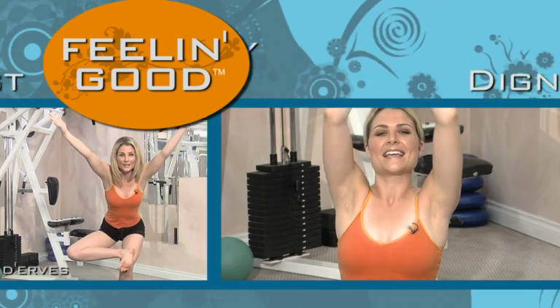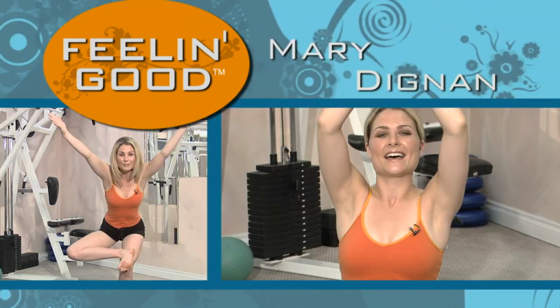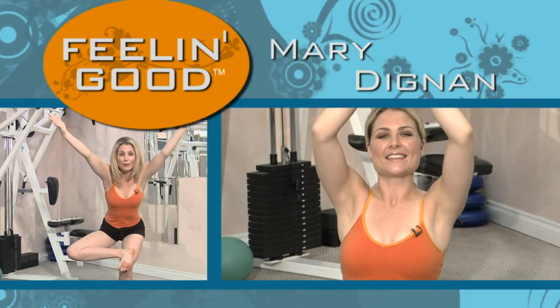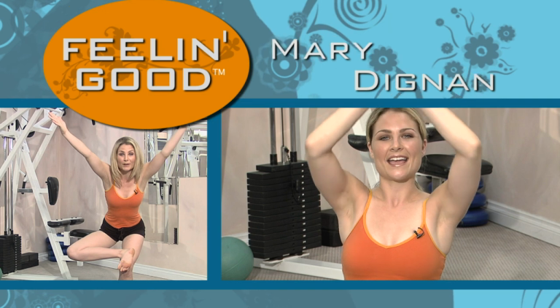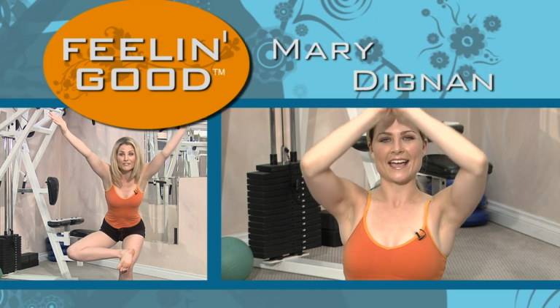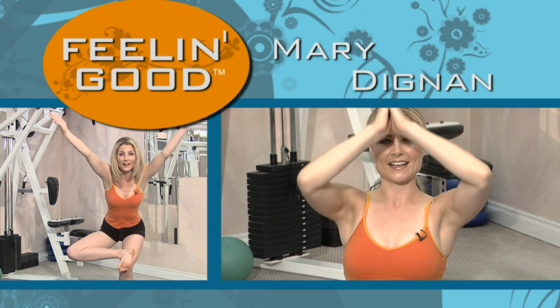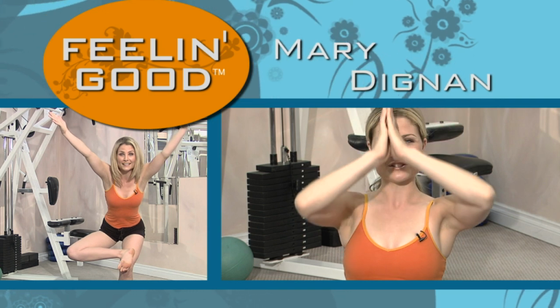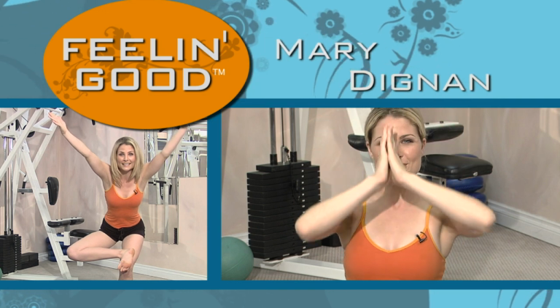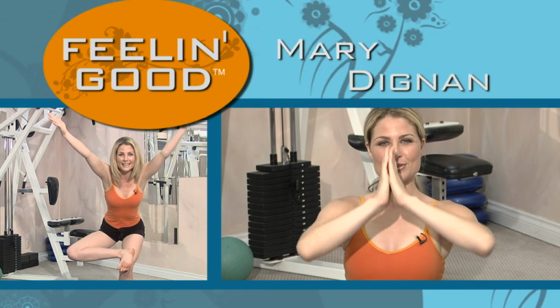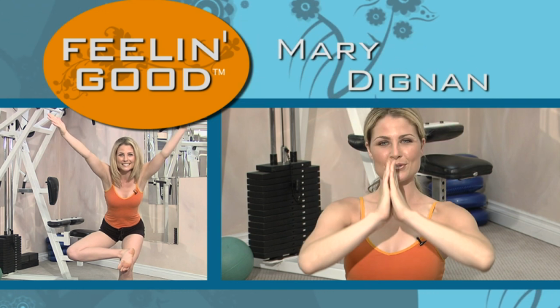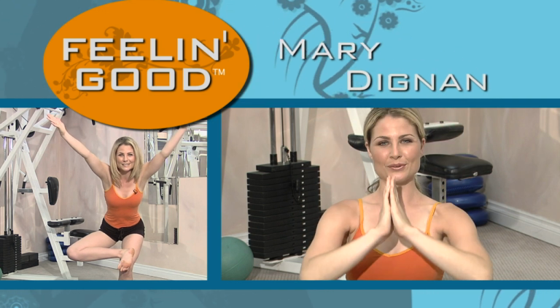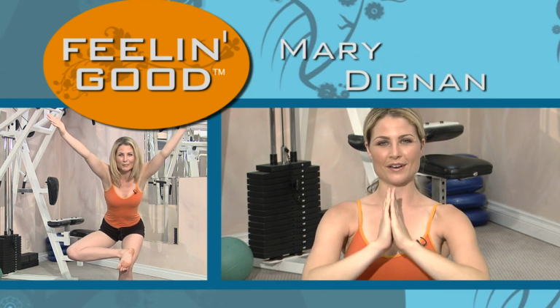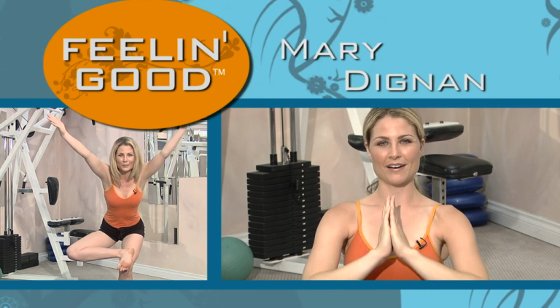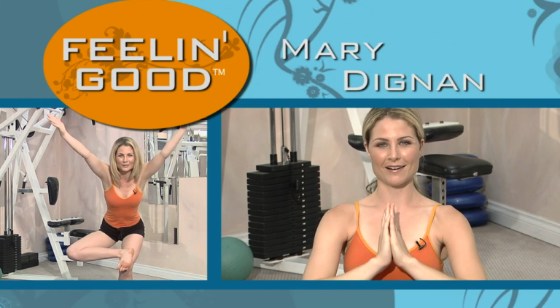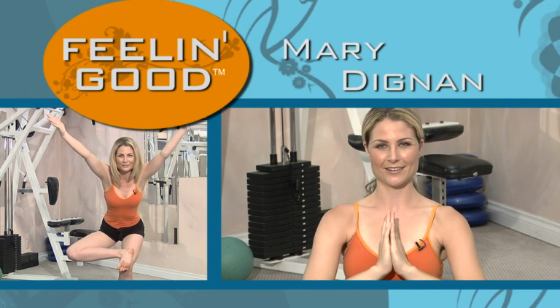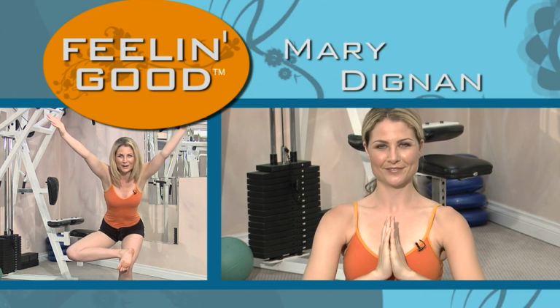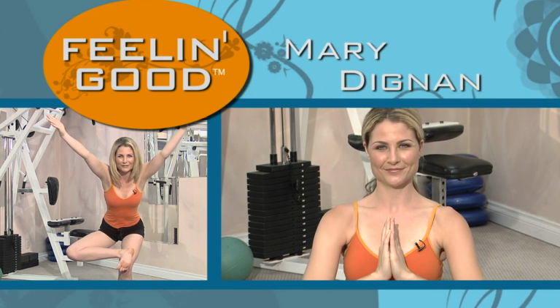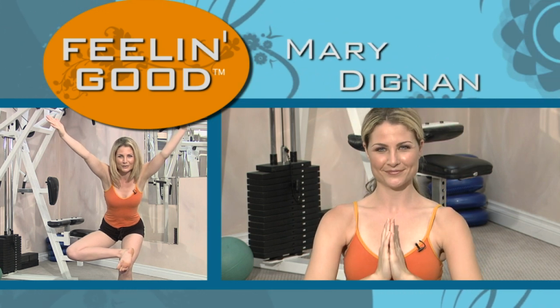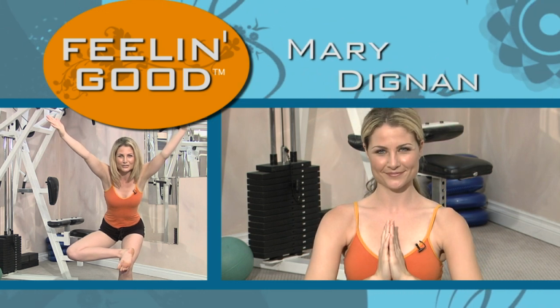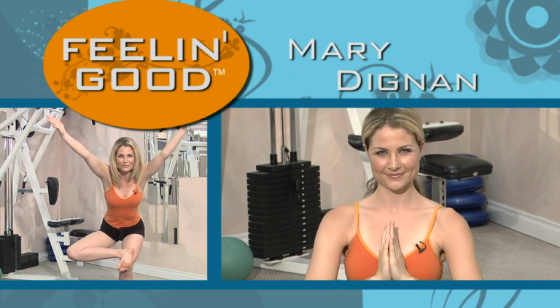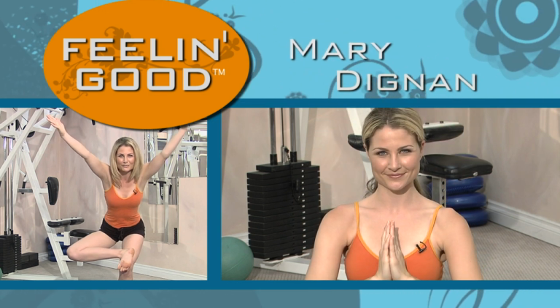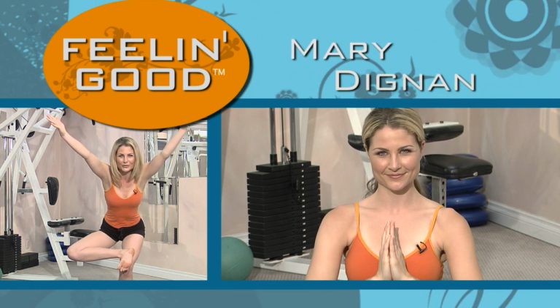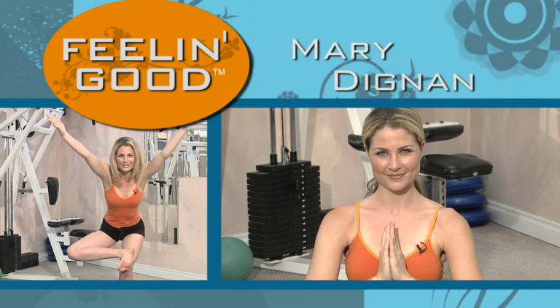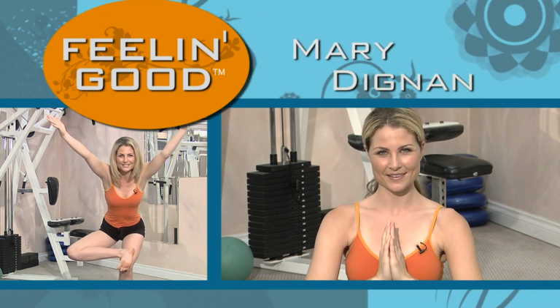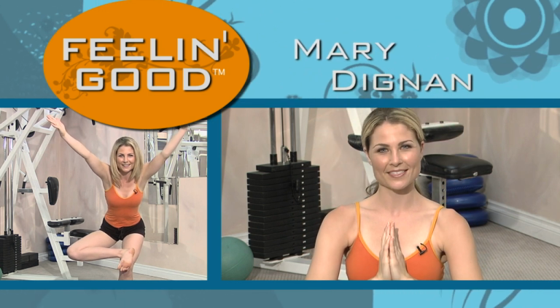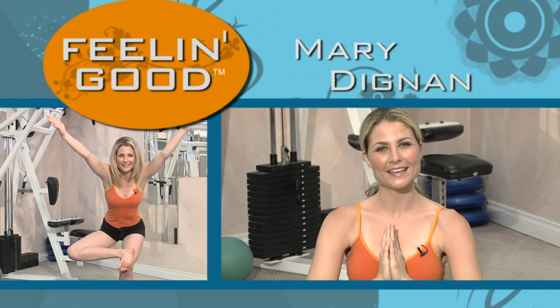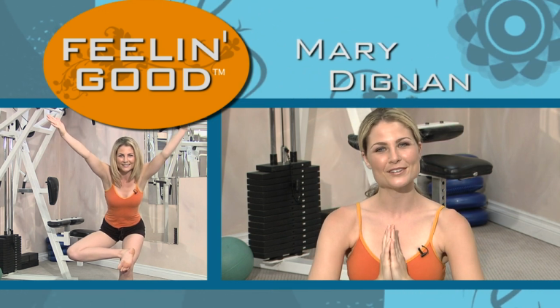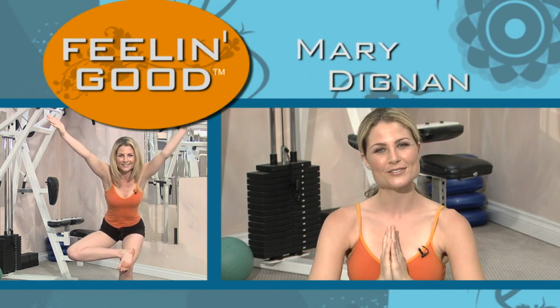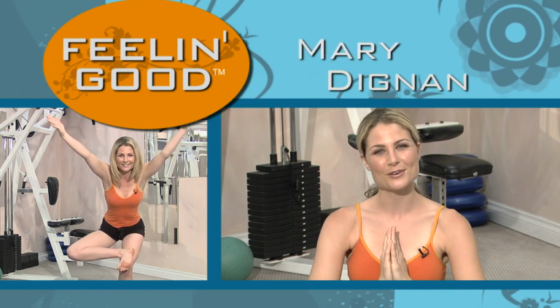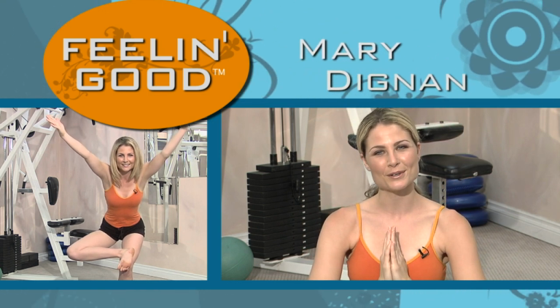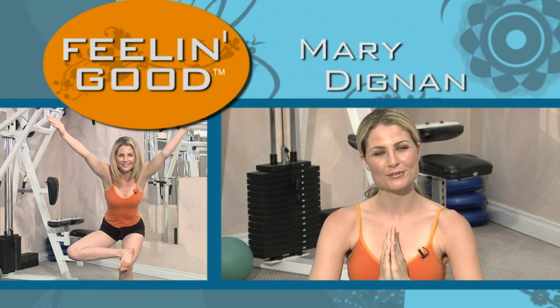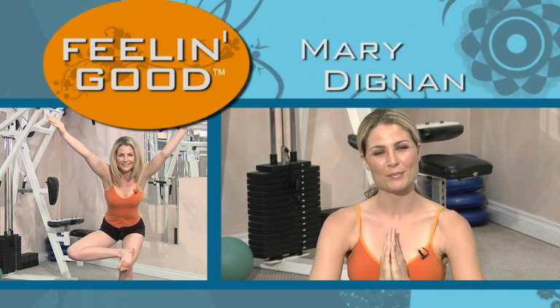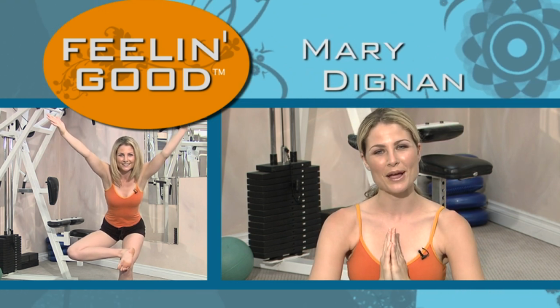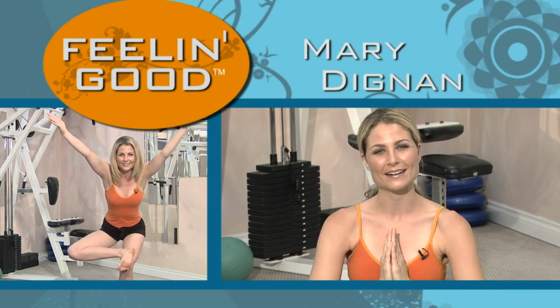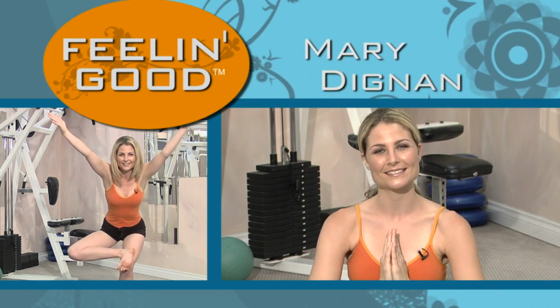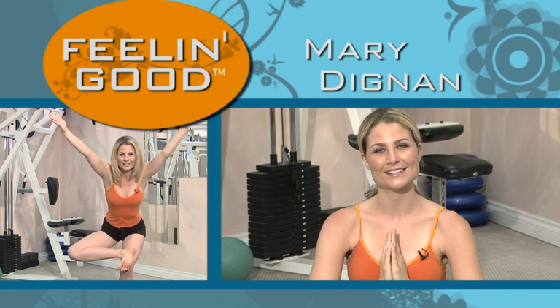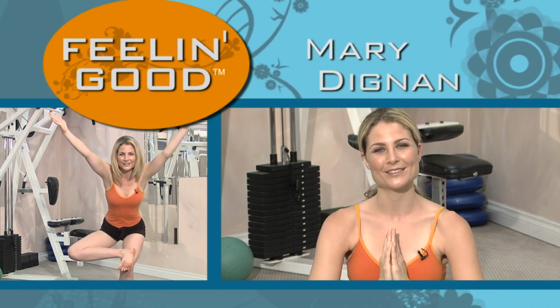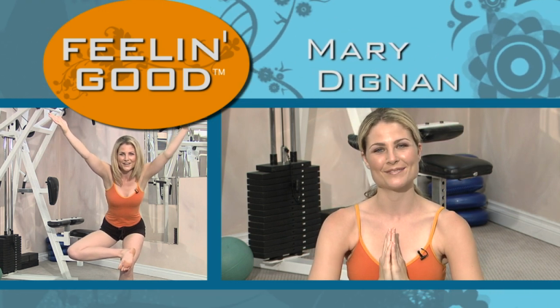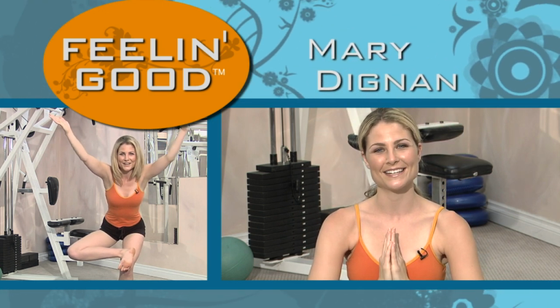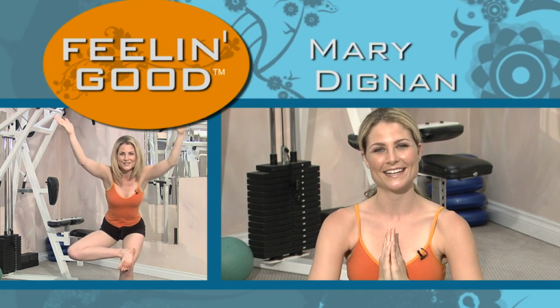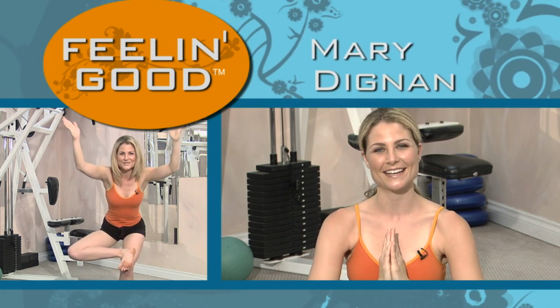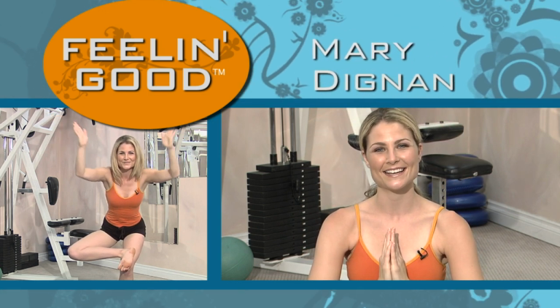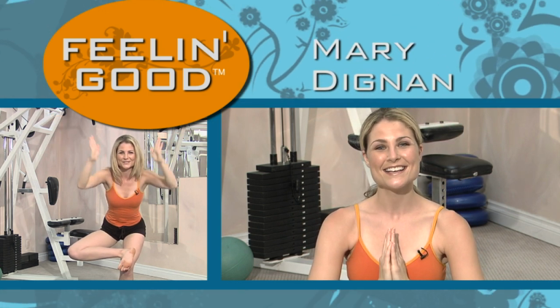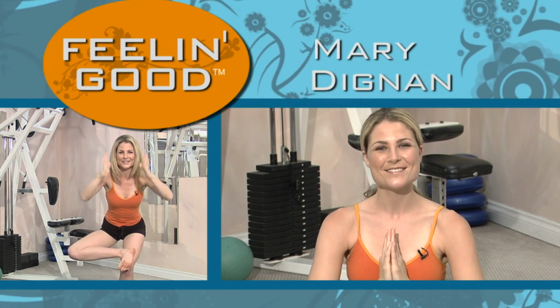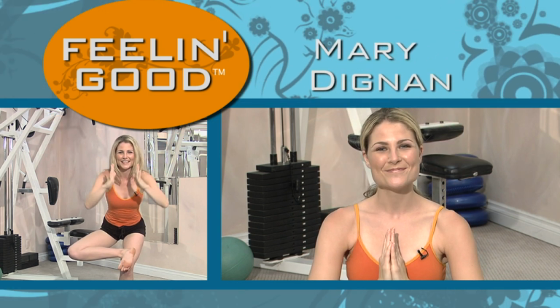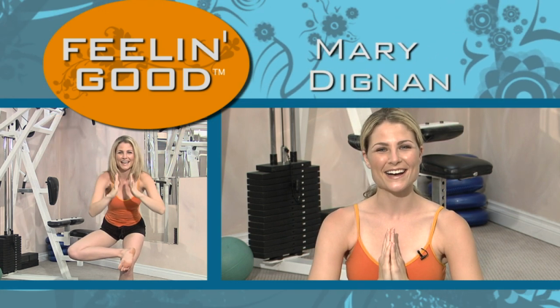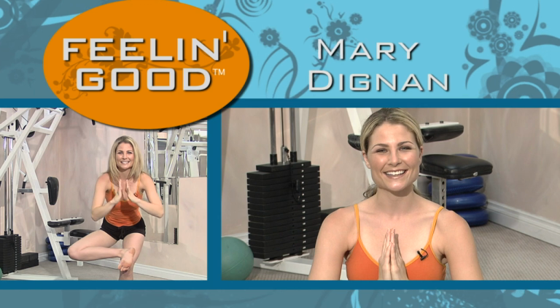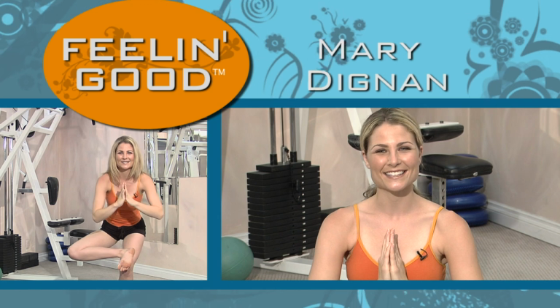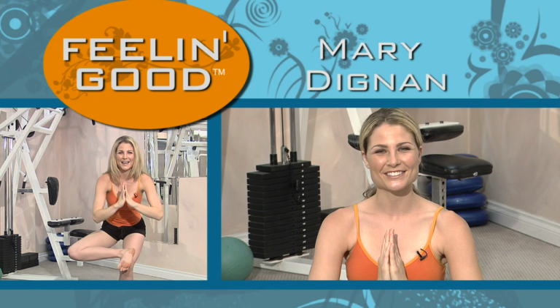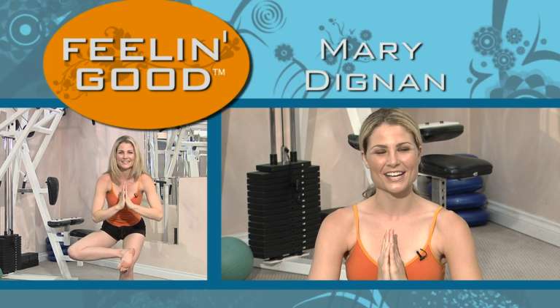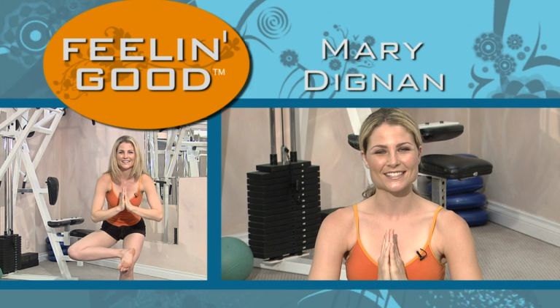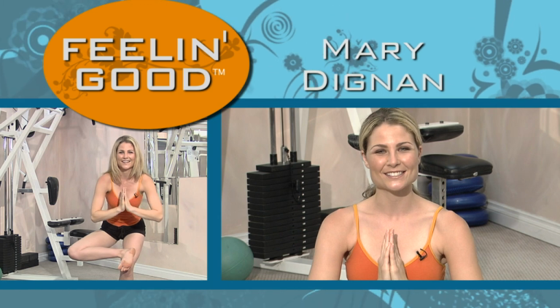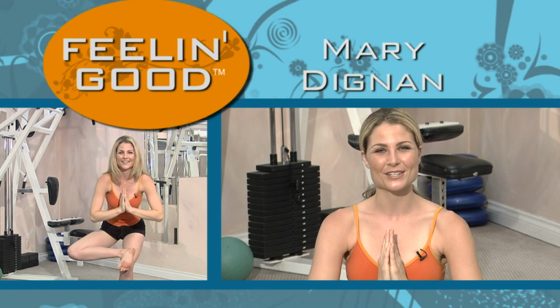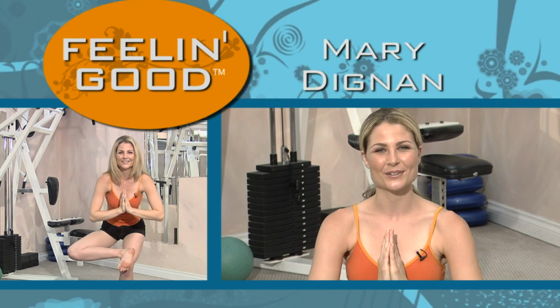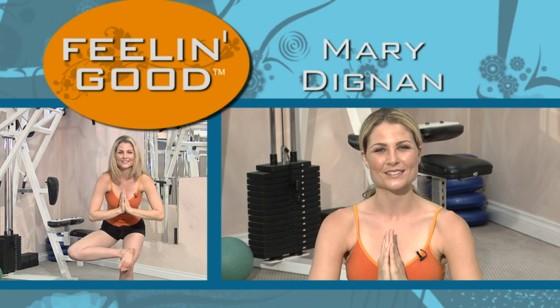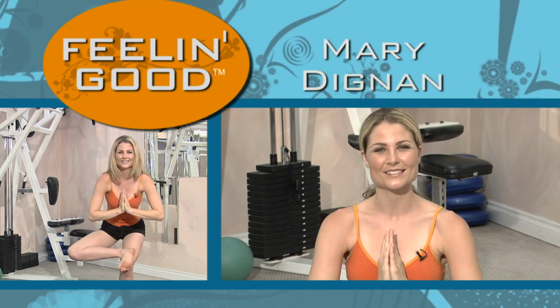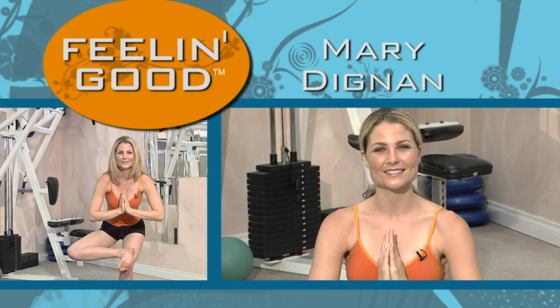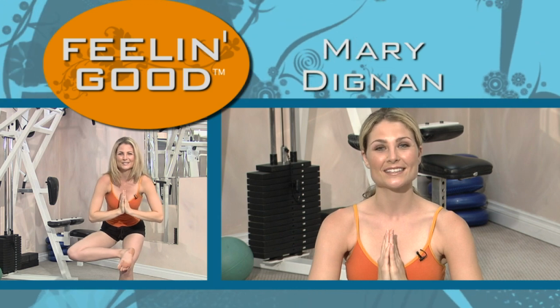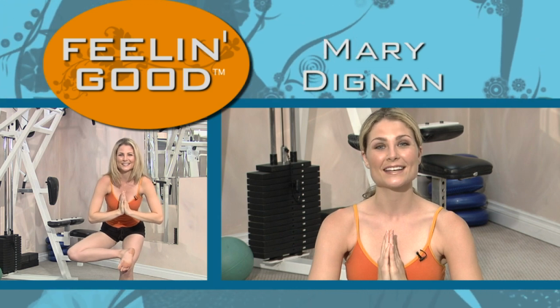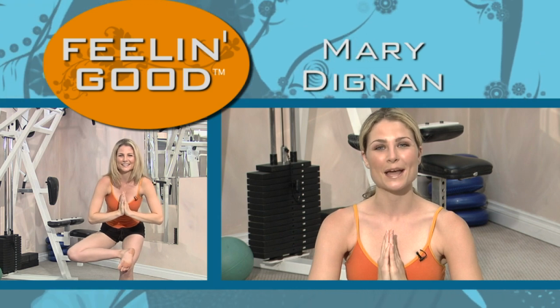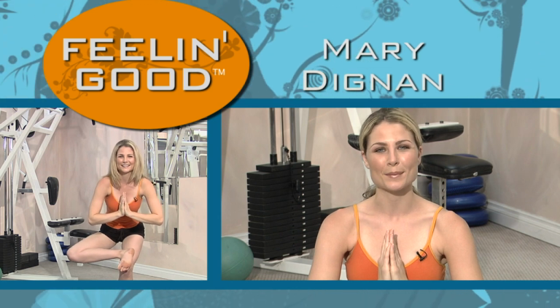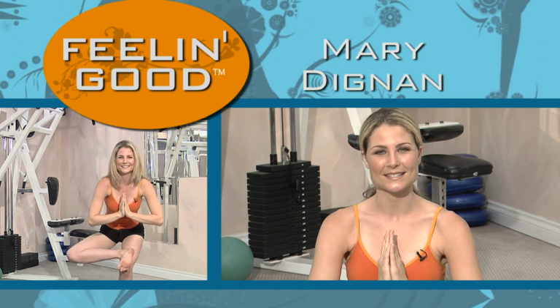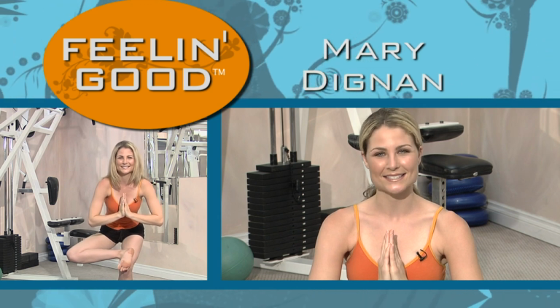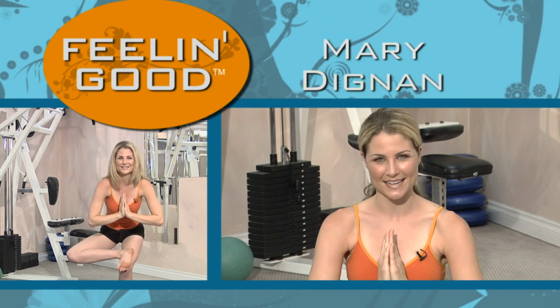Stress relief with yoga expert Mary Dignan. Thank you so much for practicing with me today. My light shines to yours. Namaste.